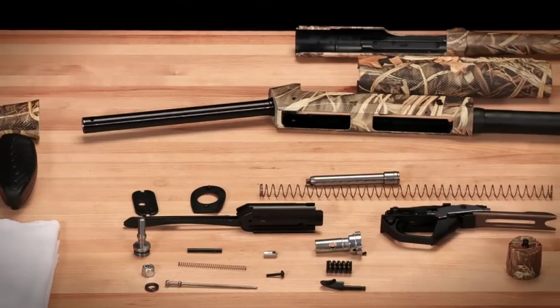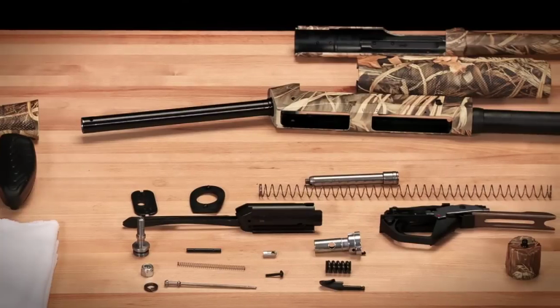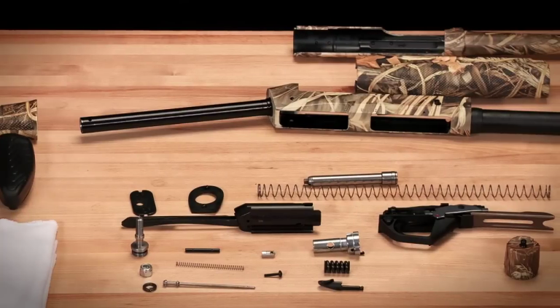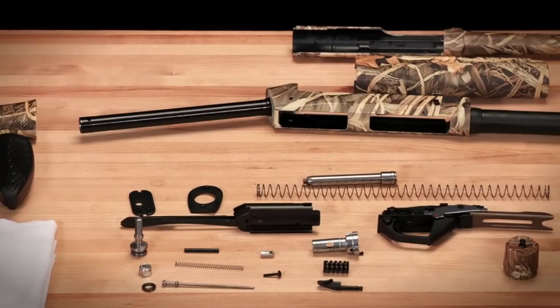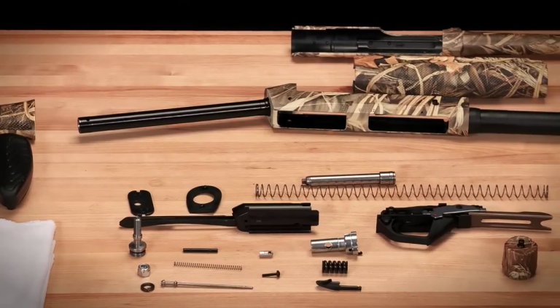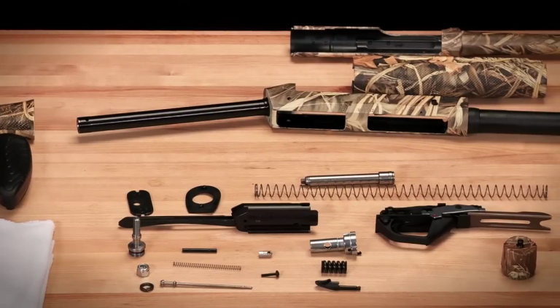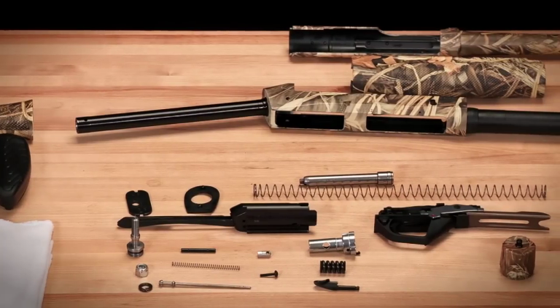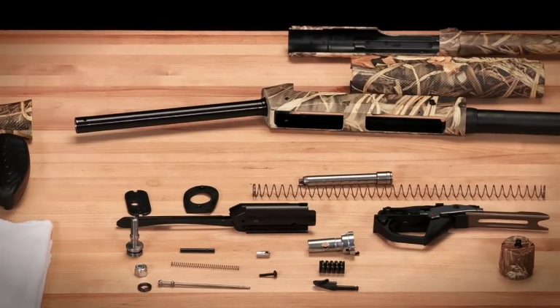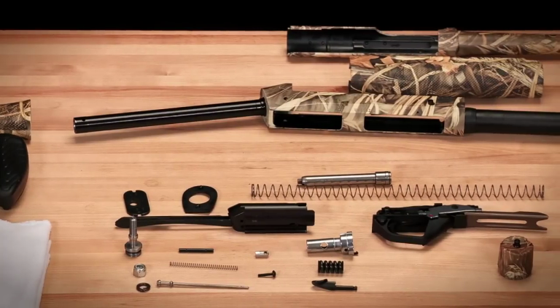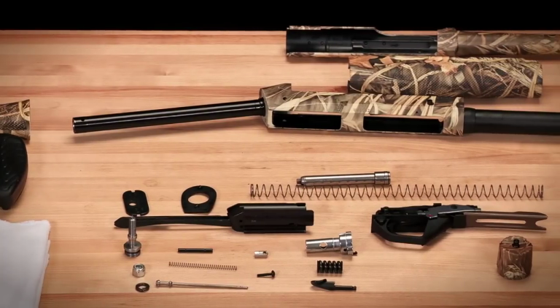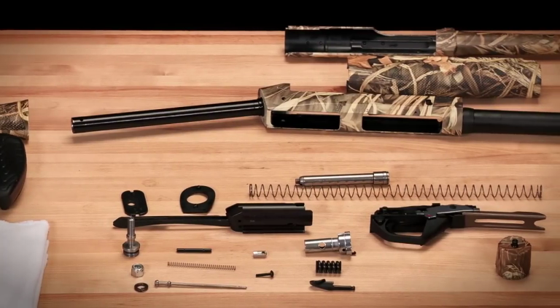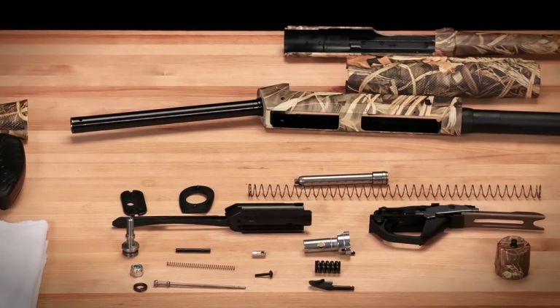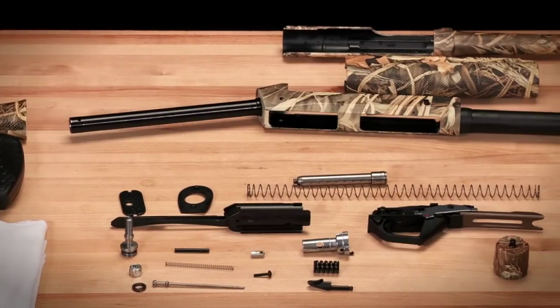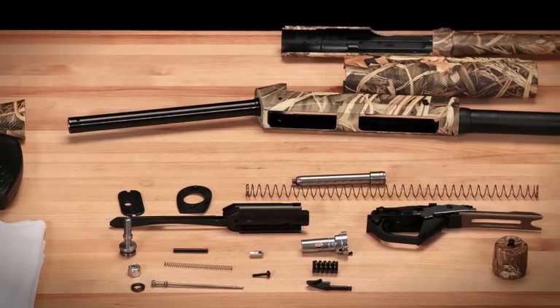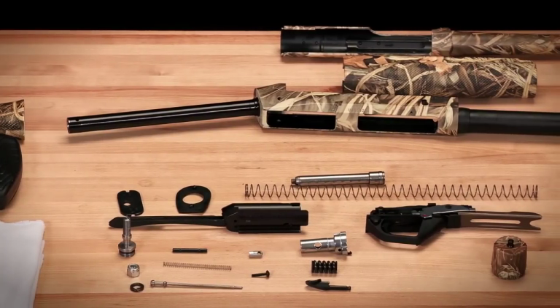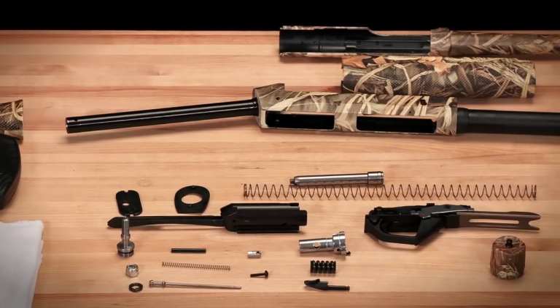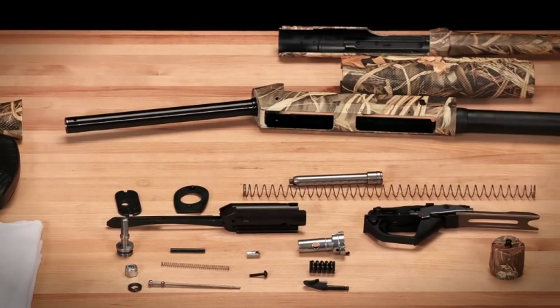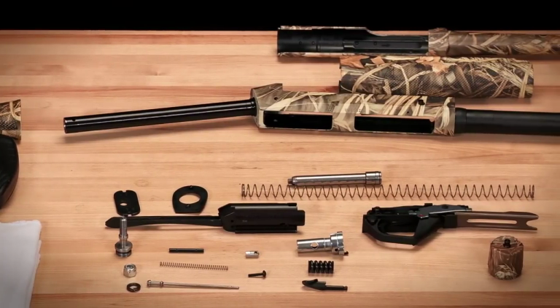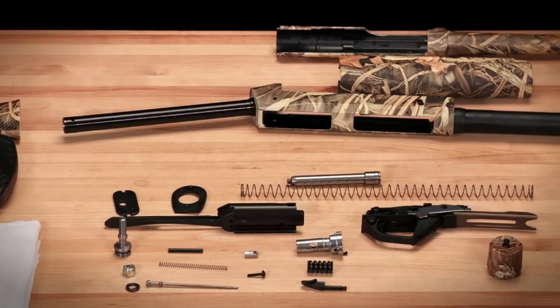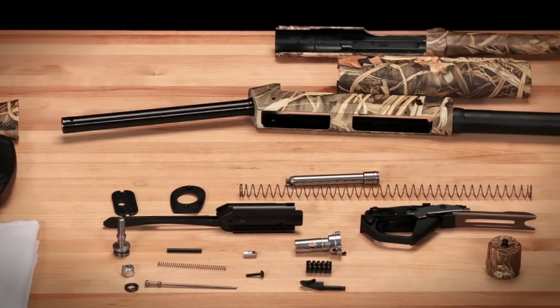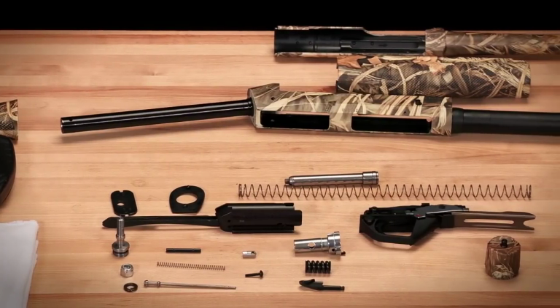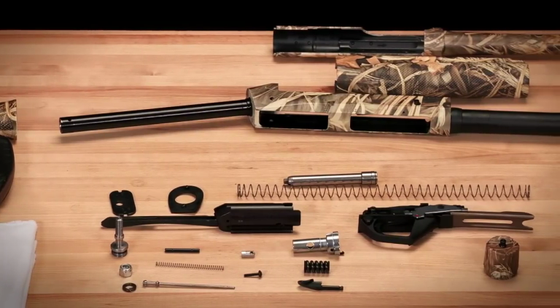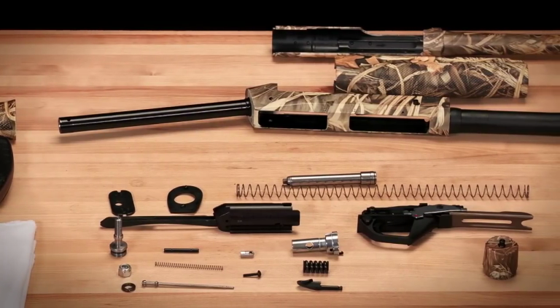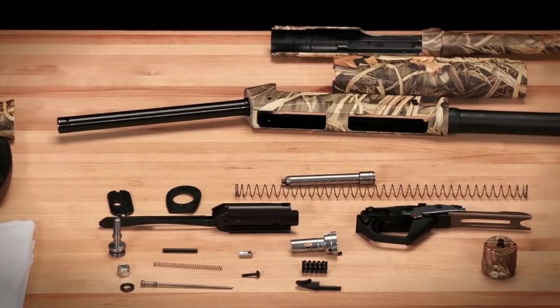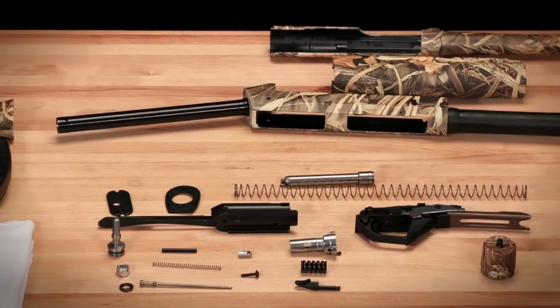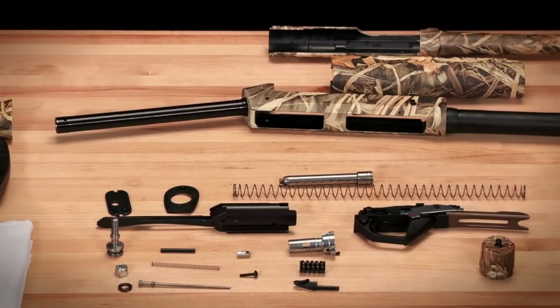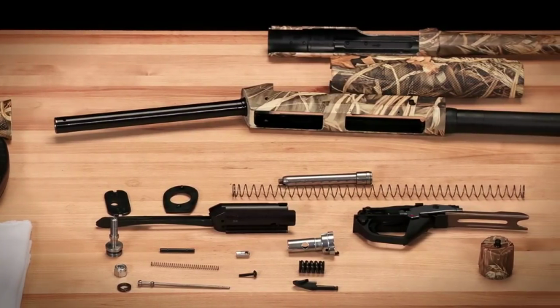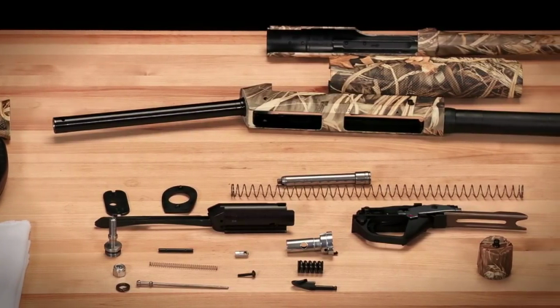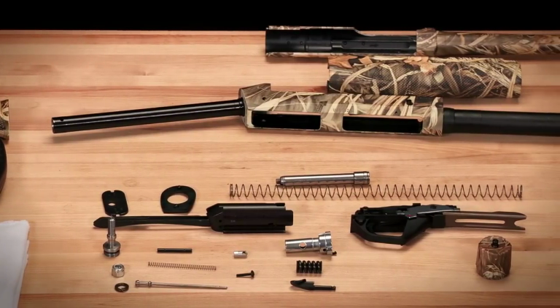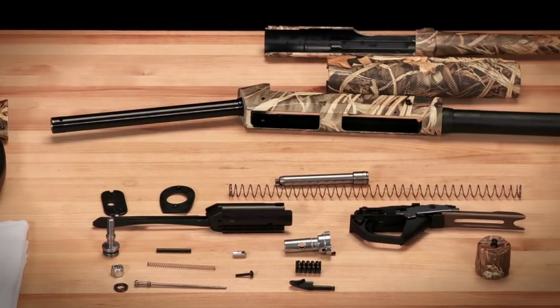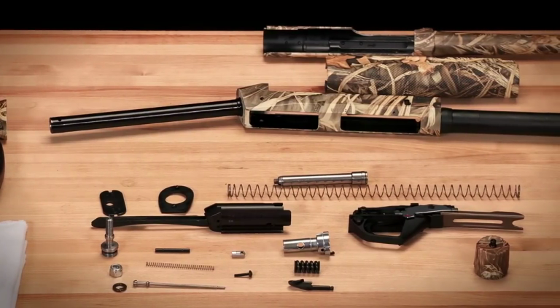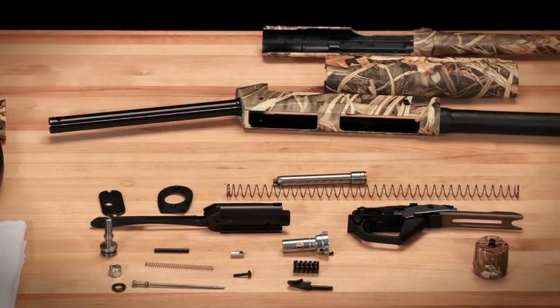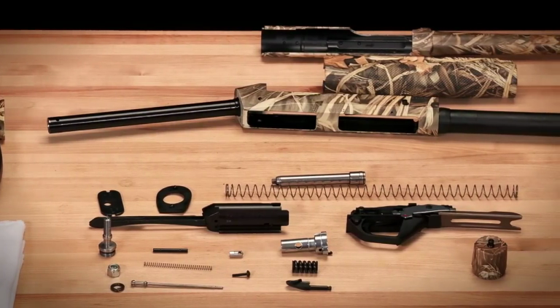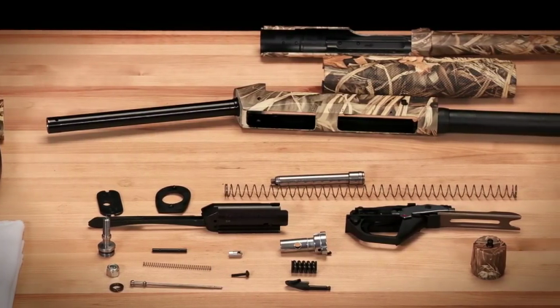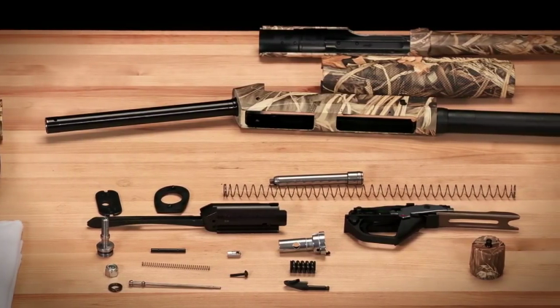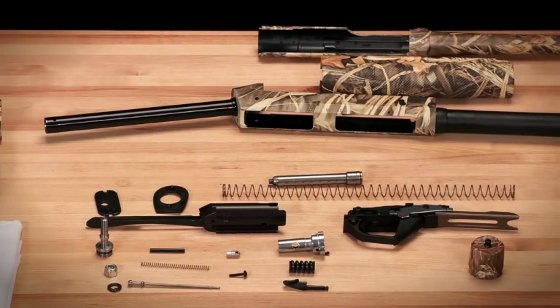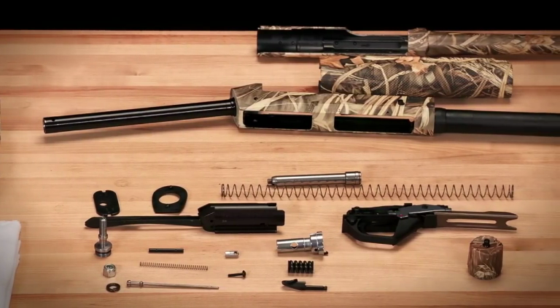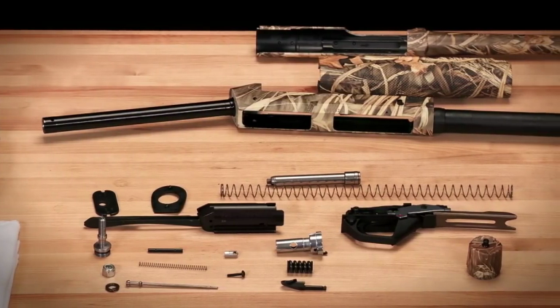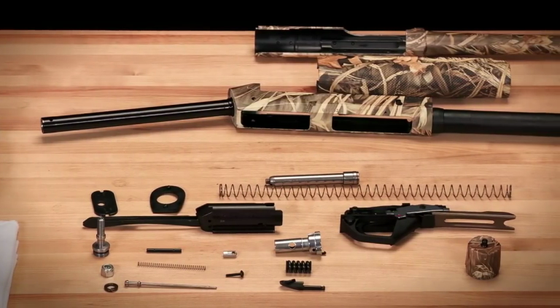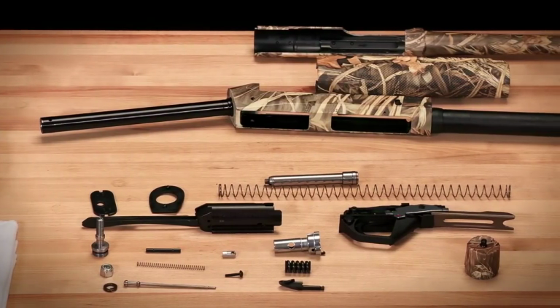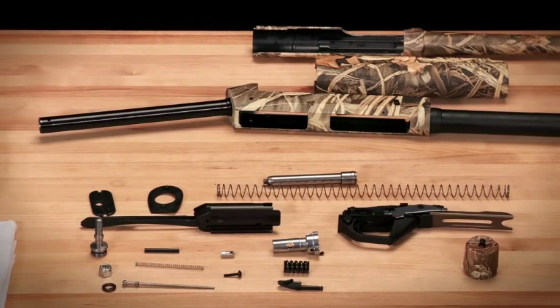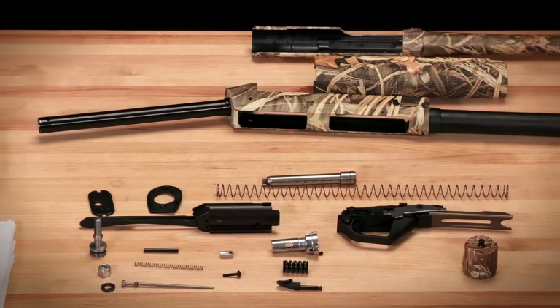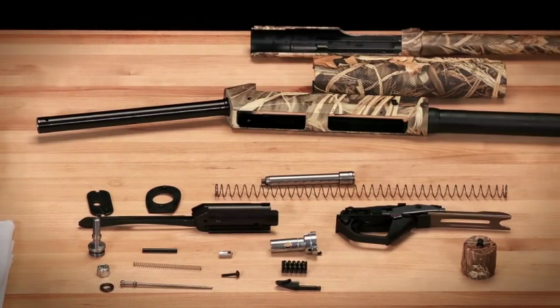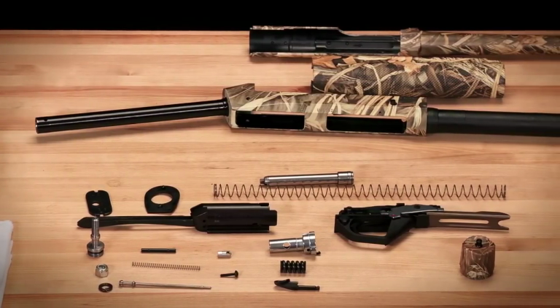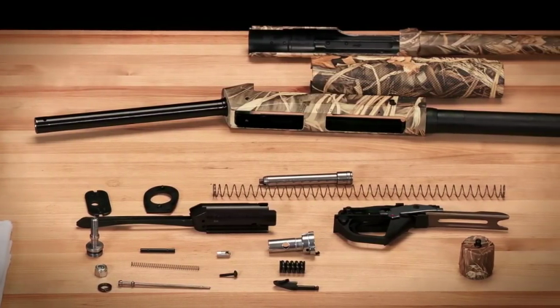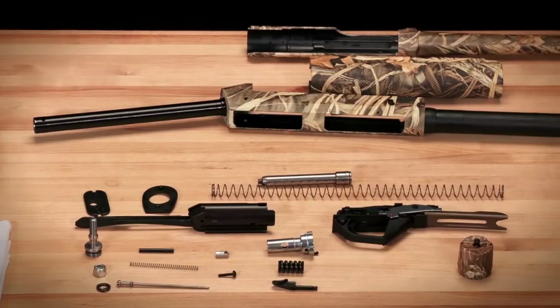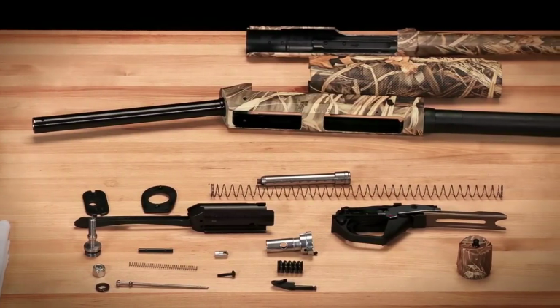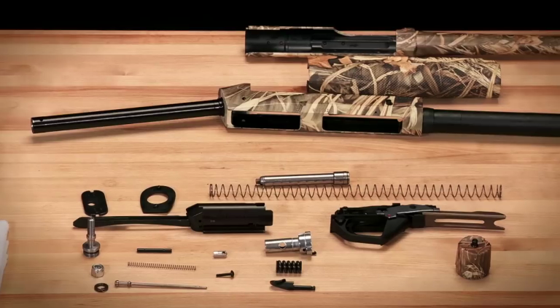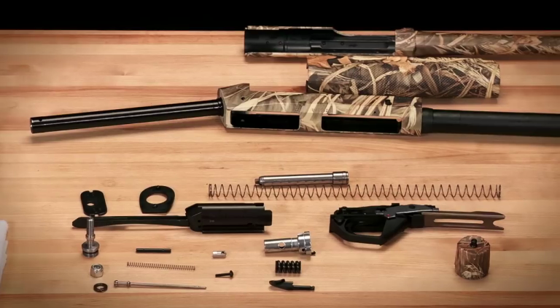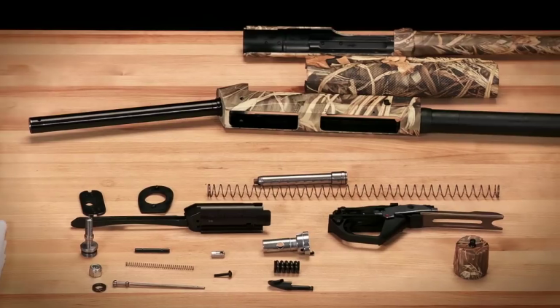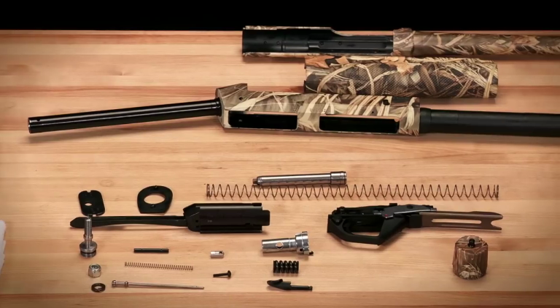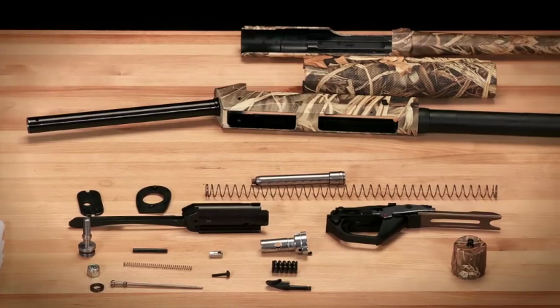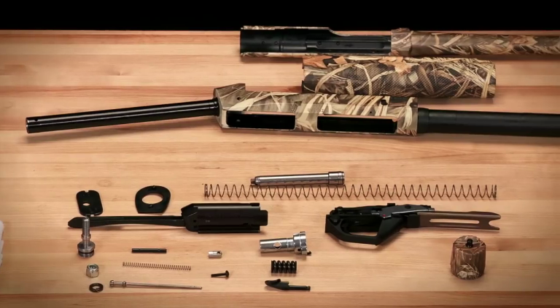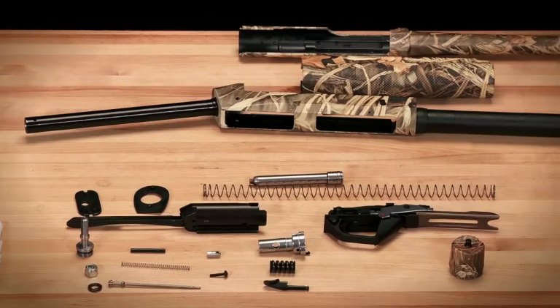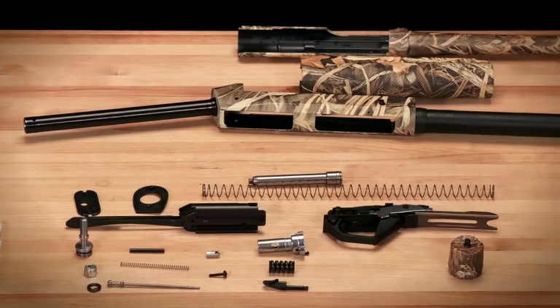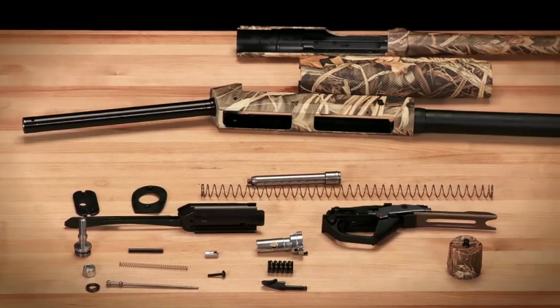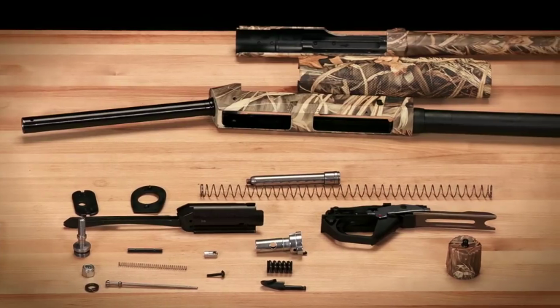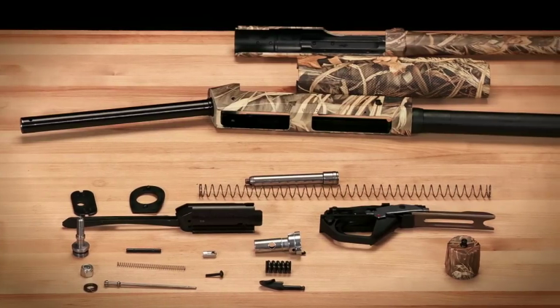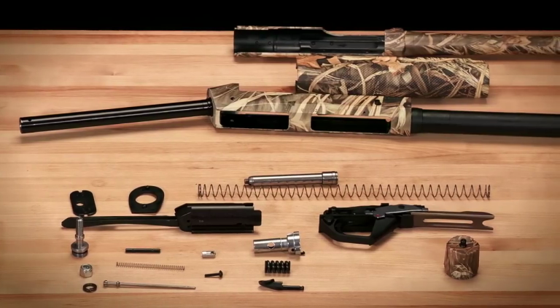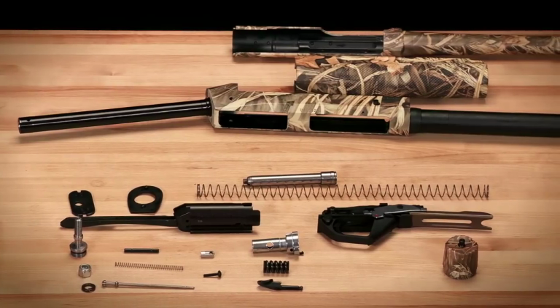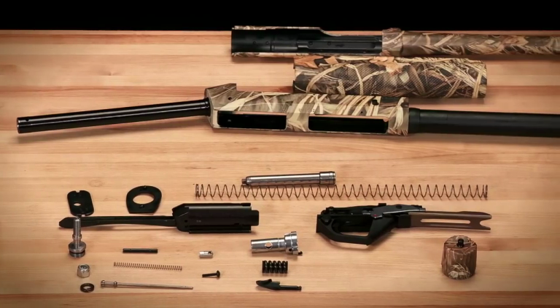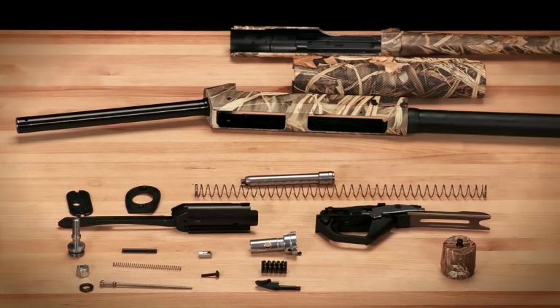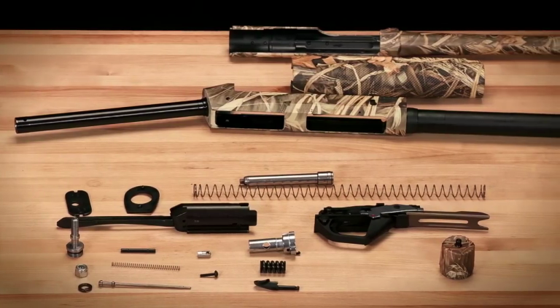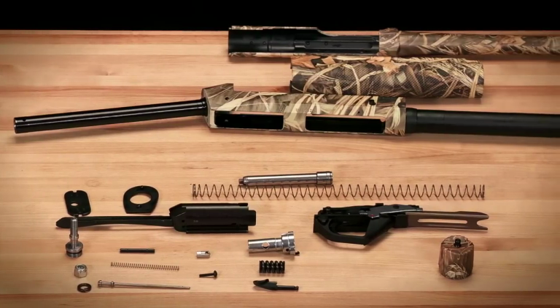Your shotgun is now clean. Watch Part 3 of this series for instructions covering lubrication and reassembly.